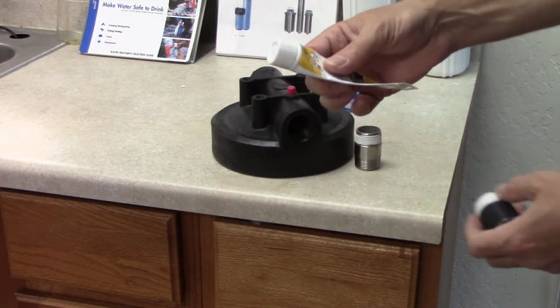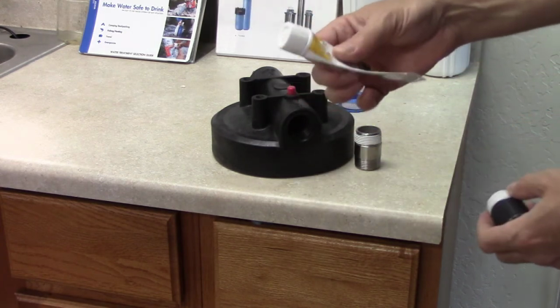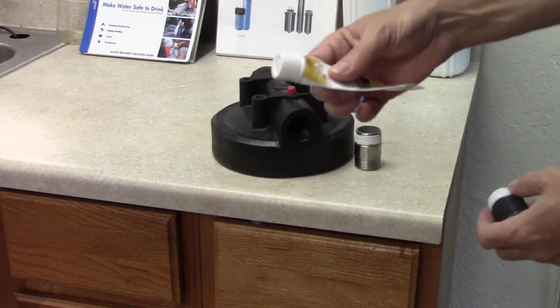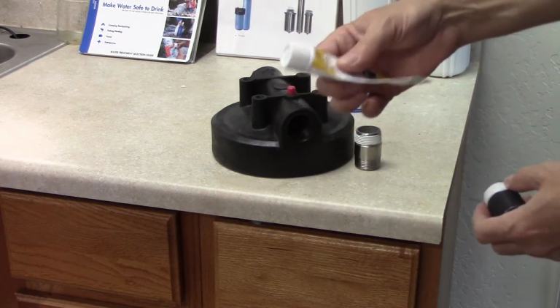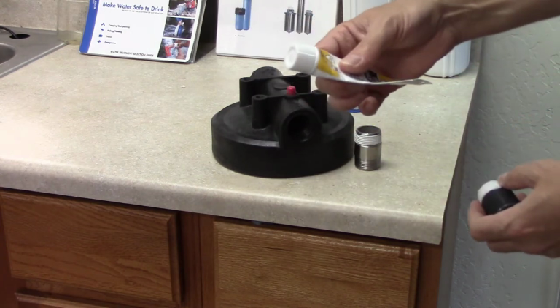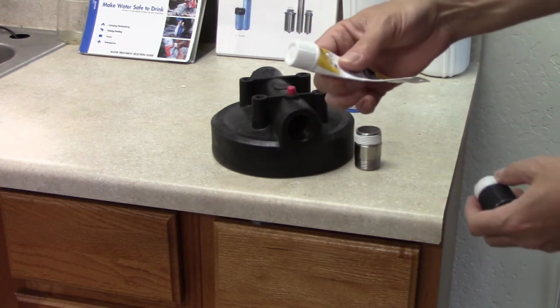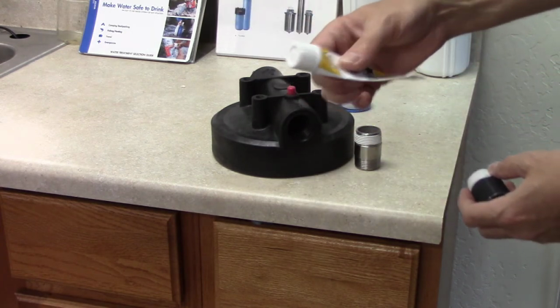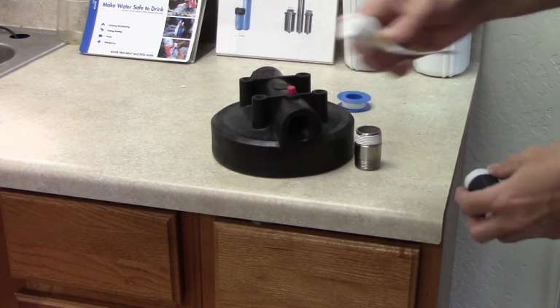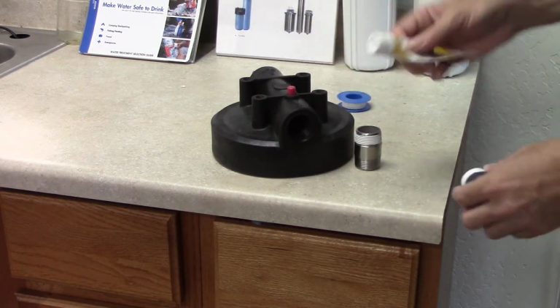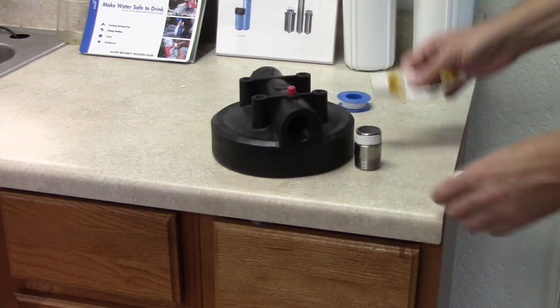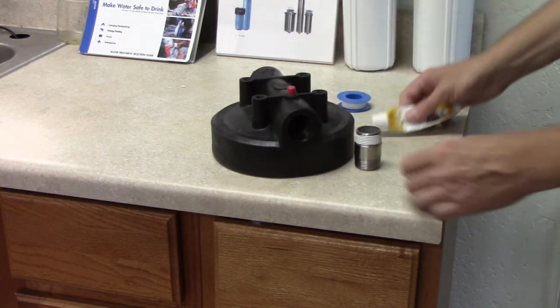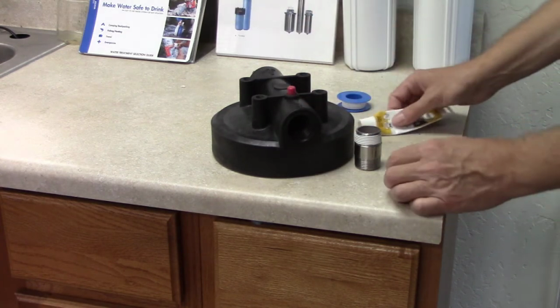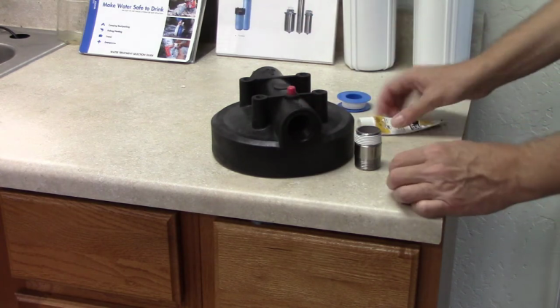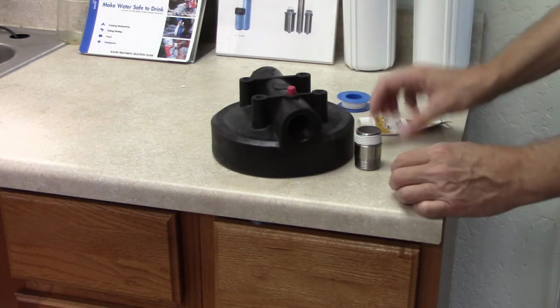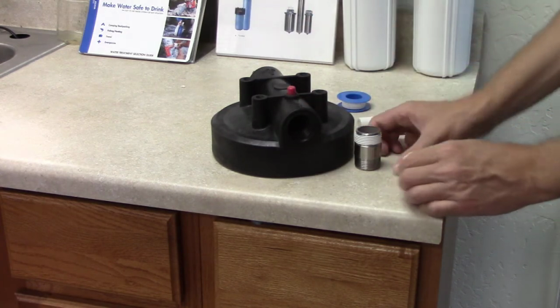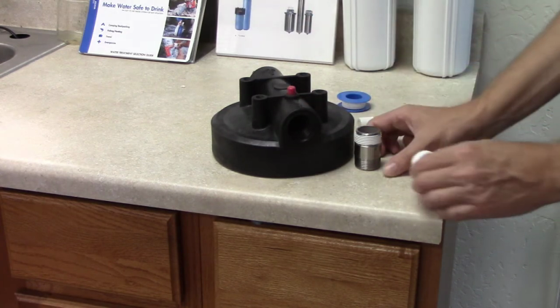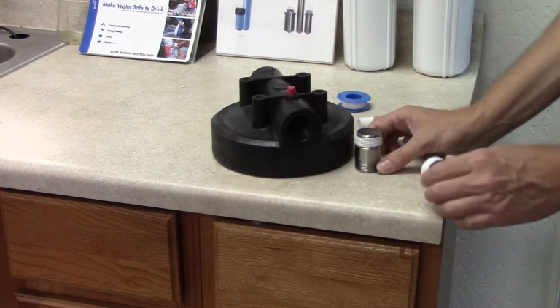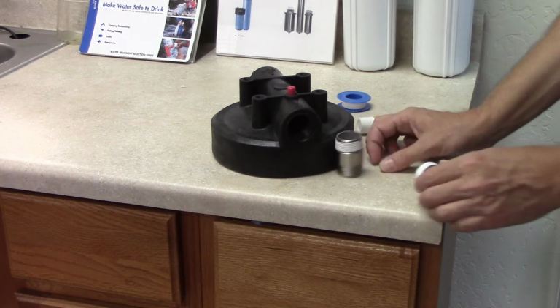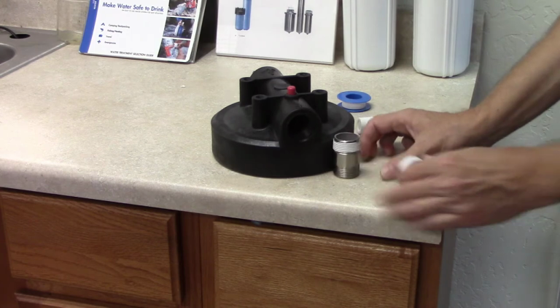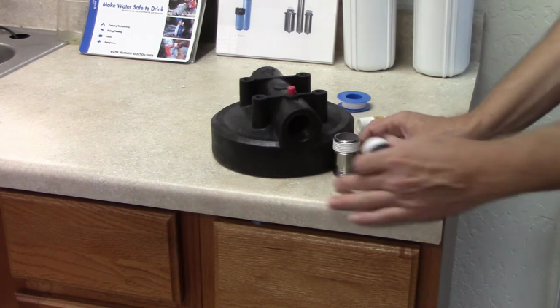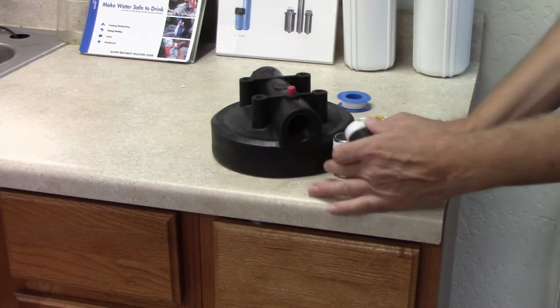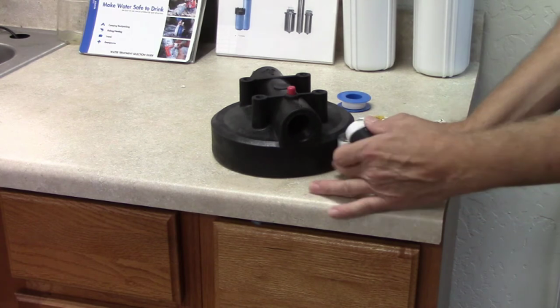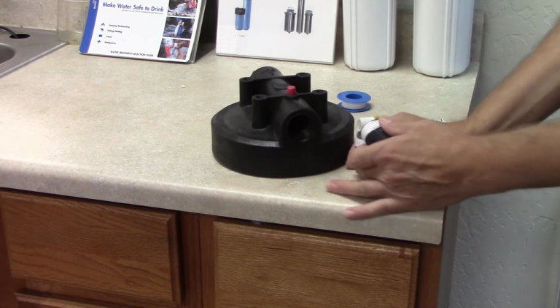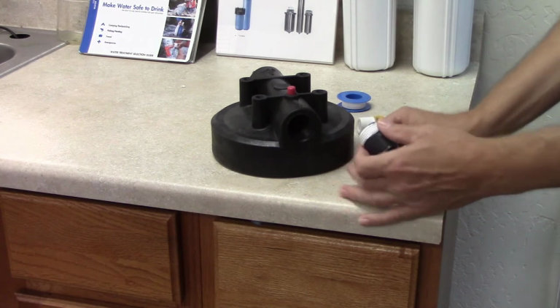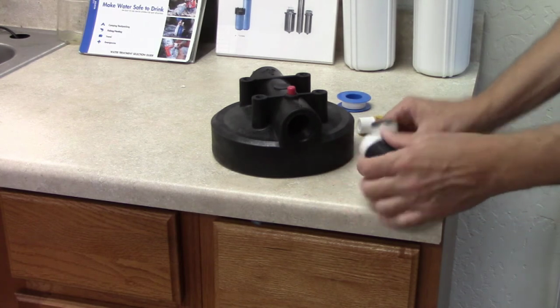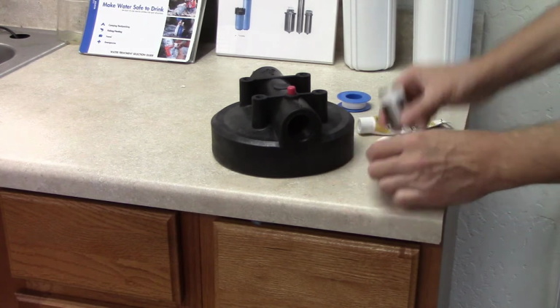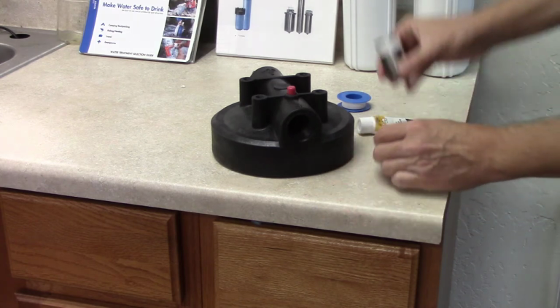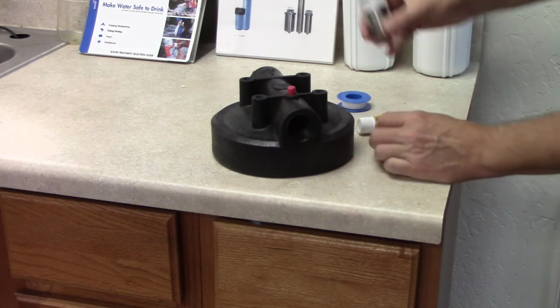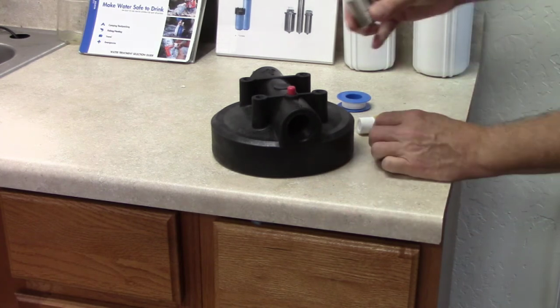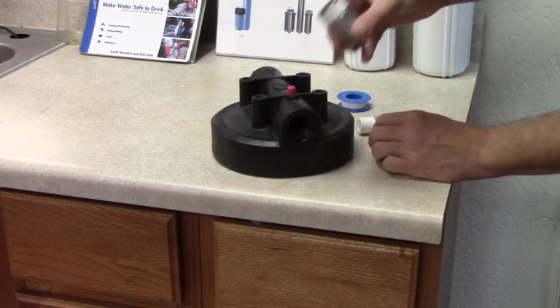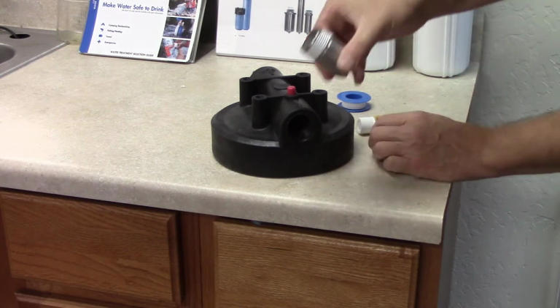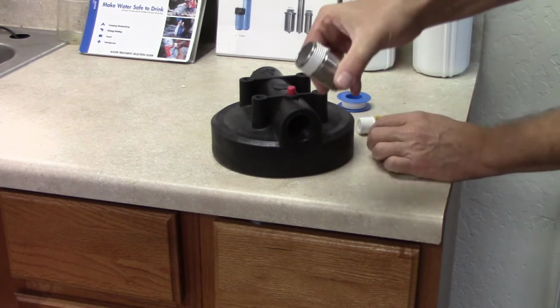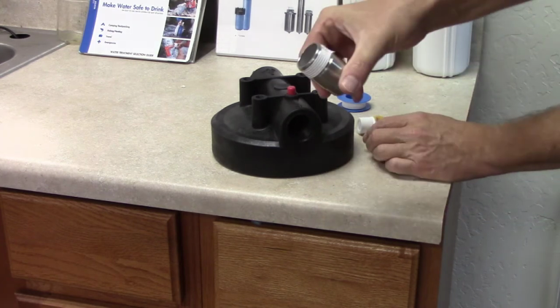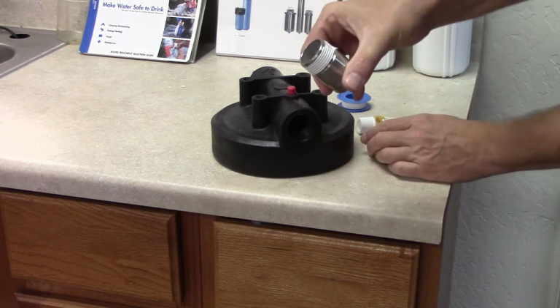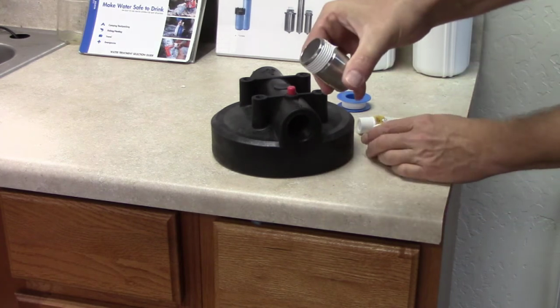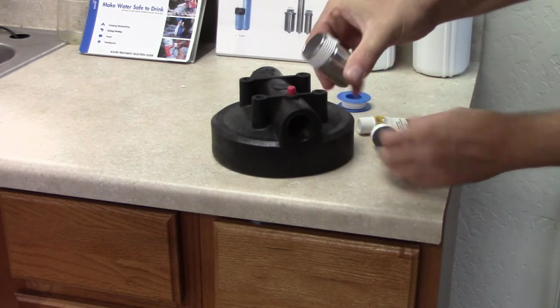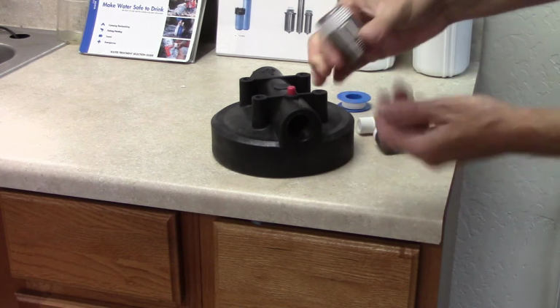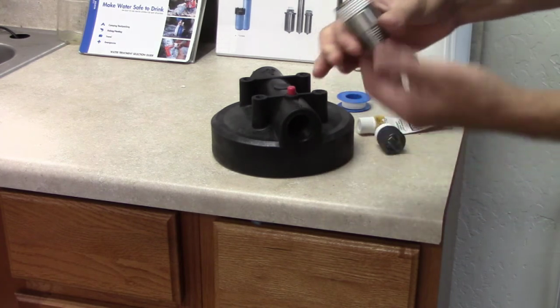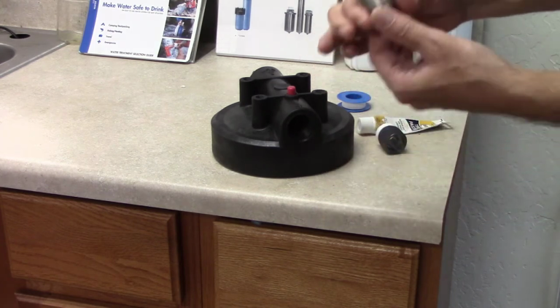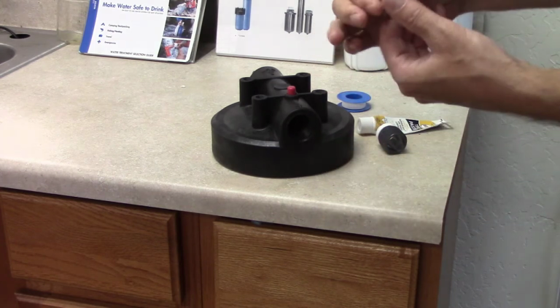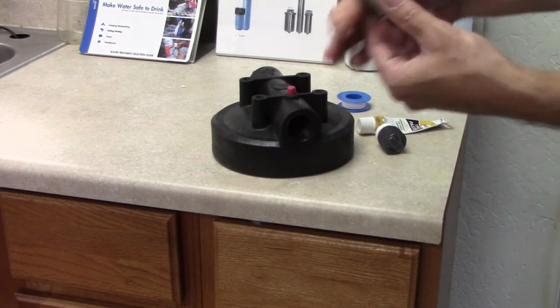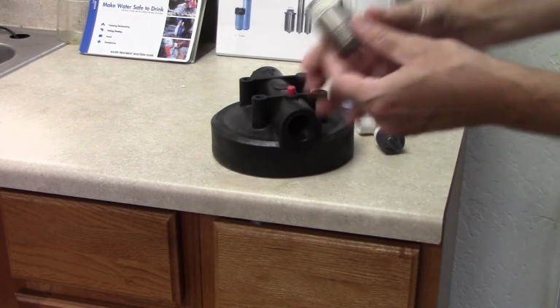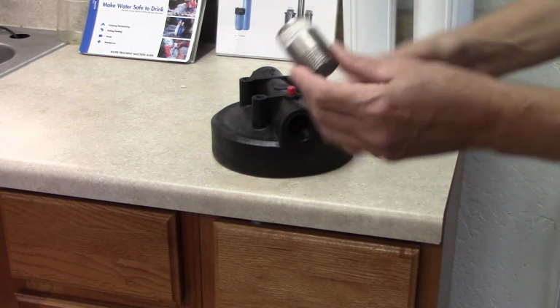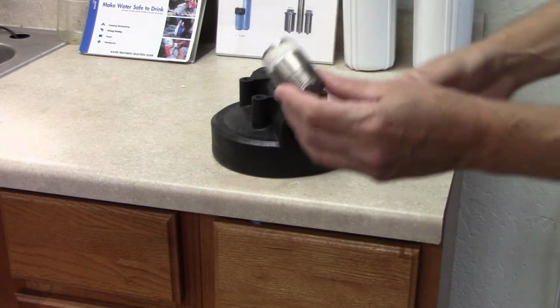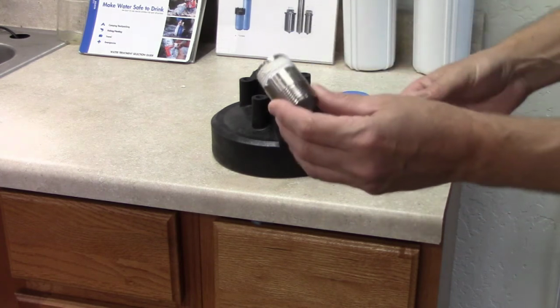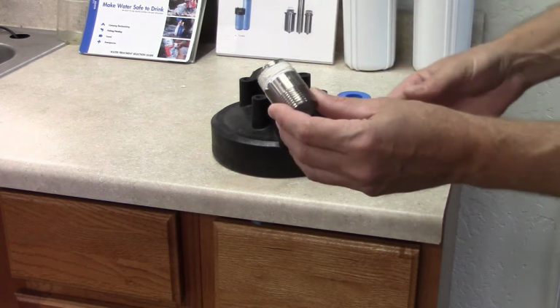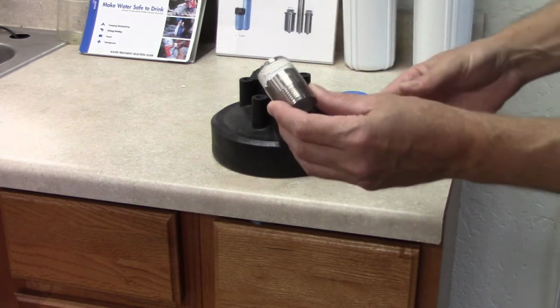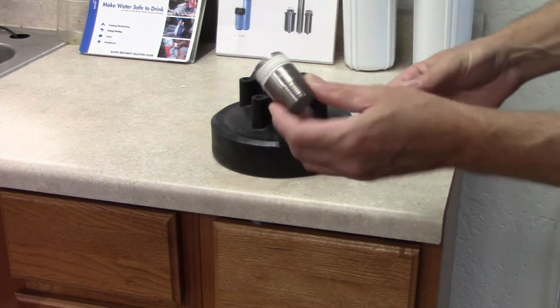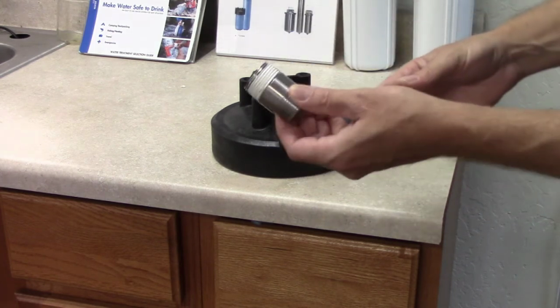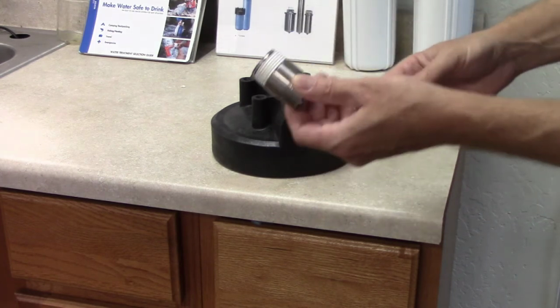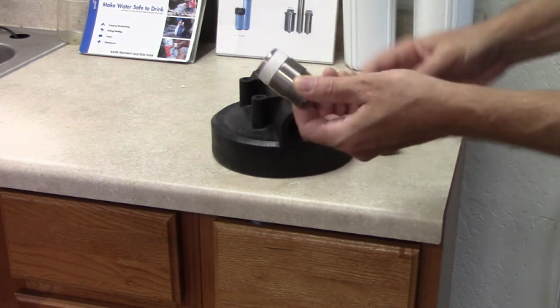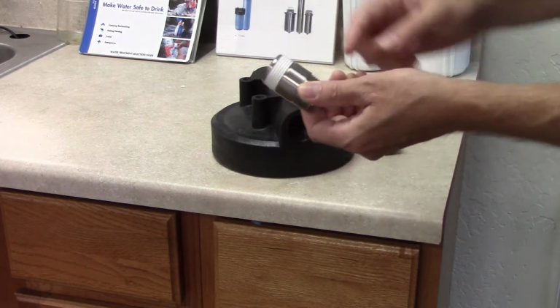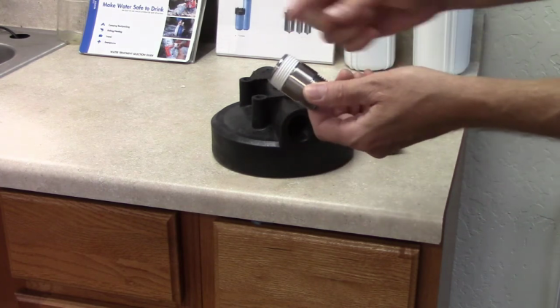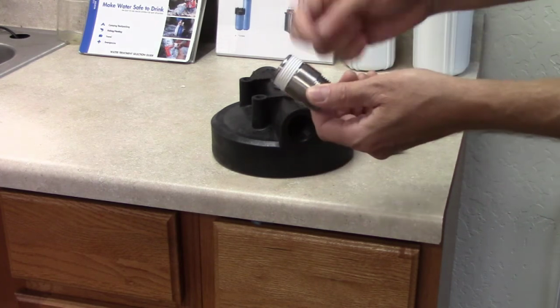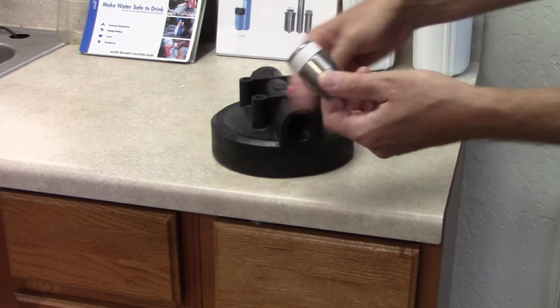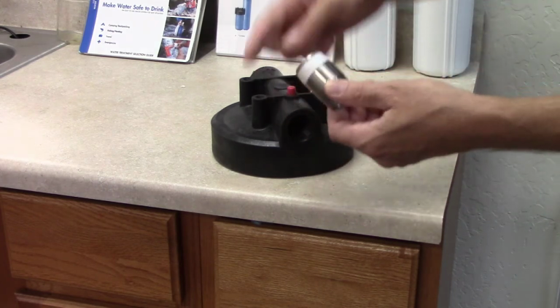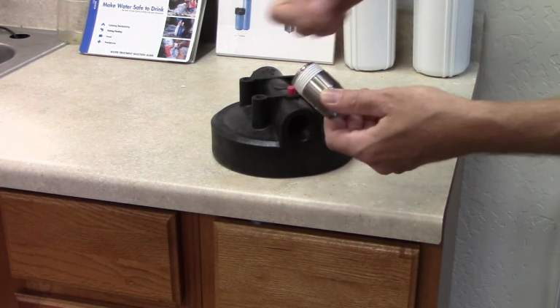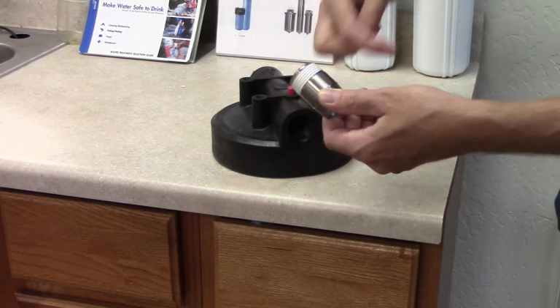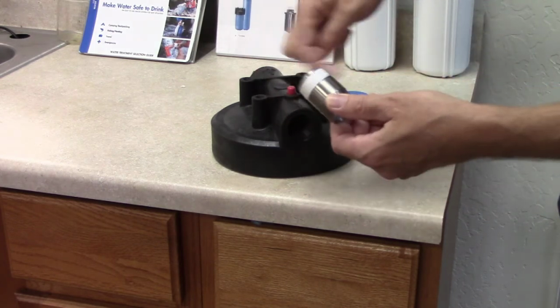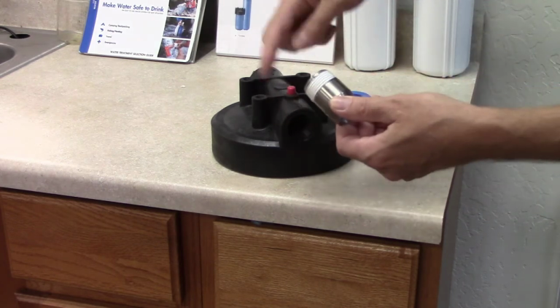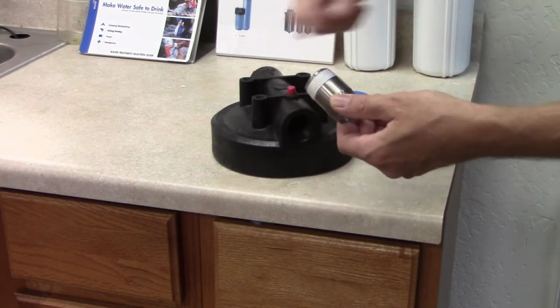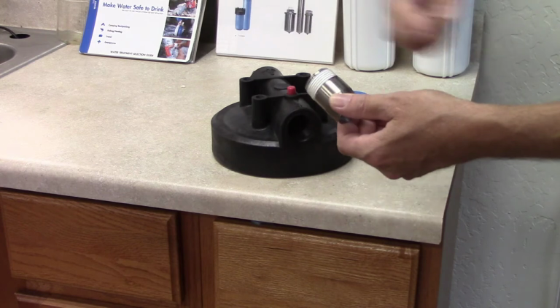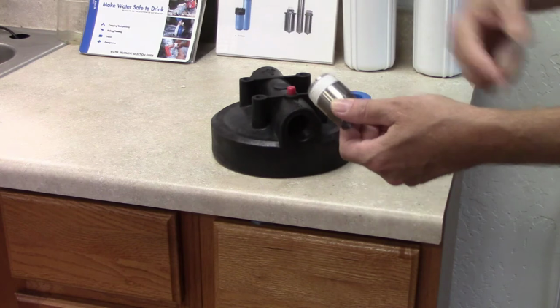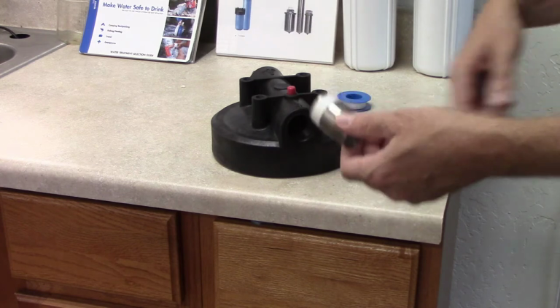Generally only need two to three wraps, then put a little dab of paste — it doesn't take a whole lot of paste. This one's already got a little bit of paste on it and it's already got the tape on it.